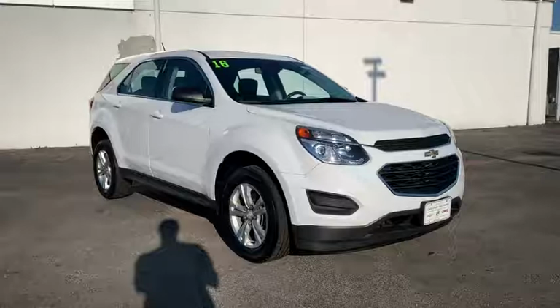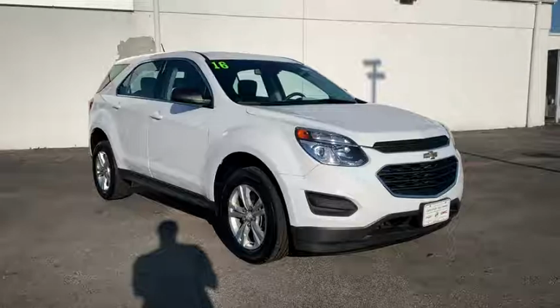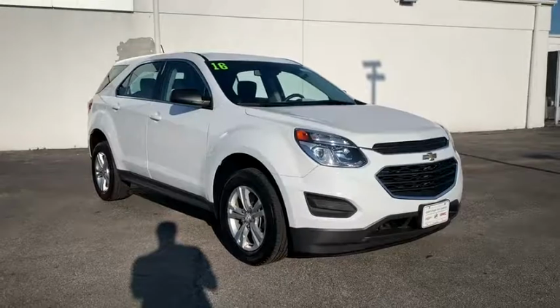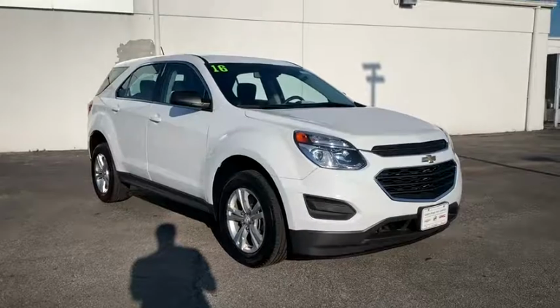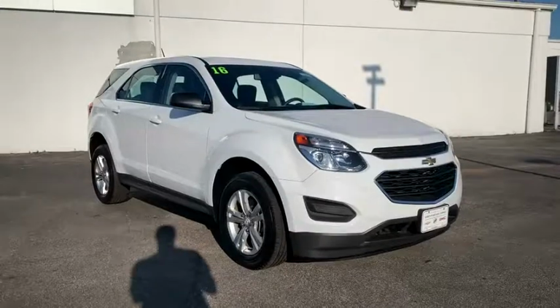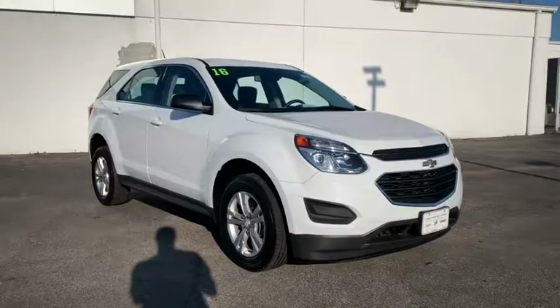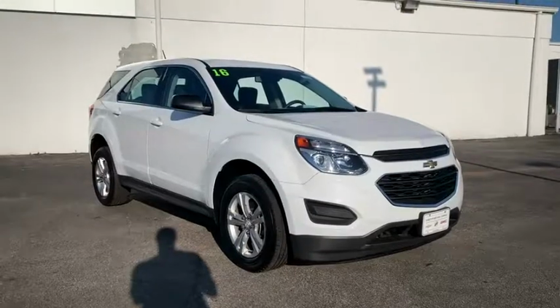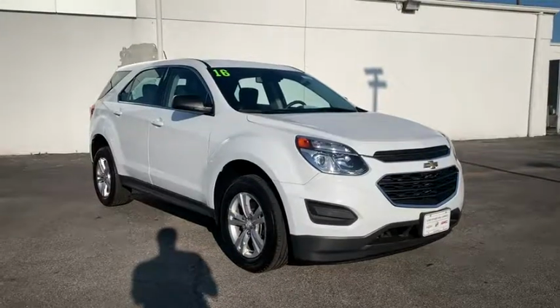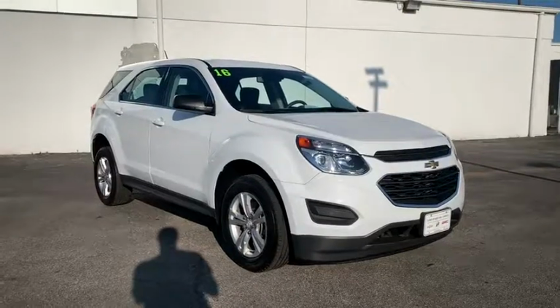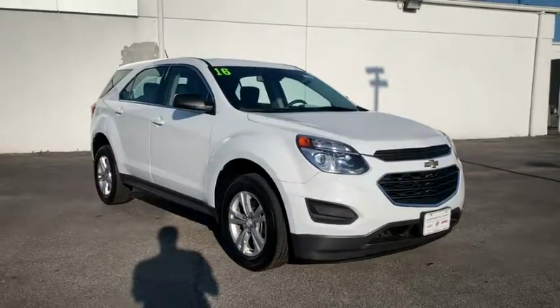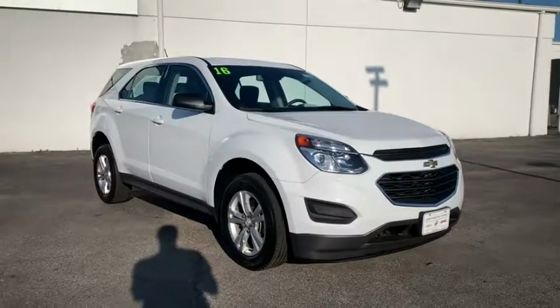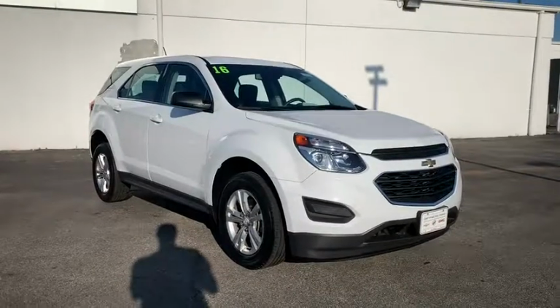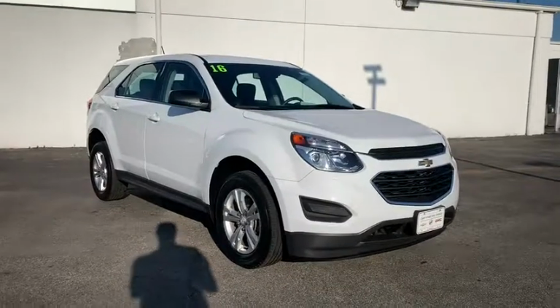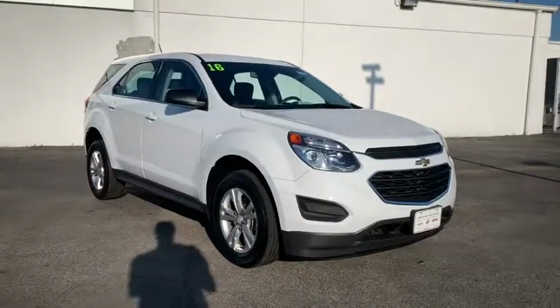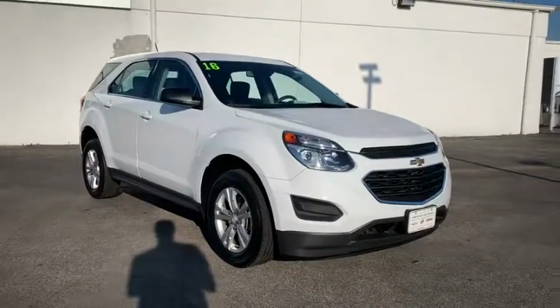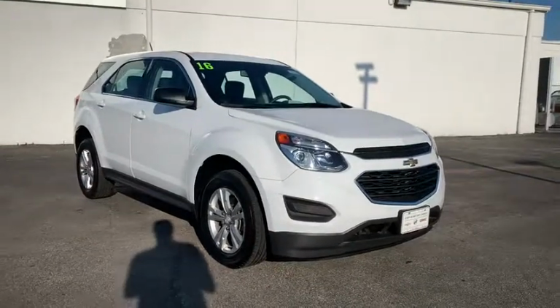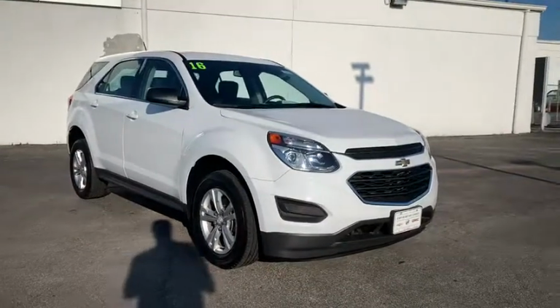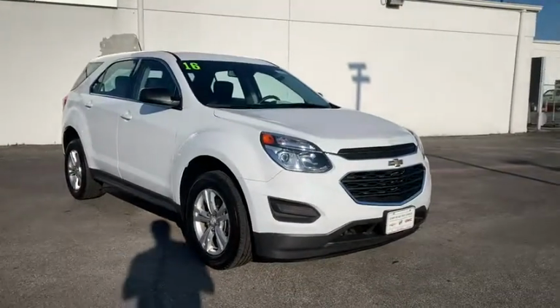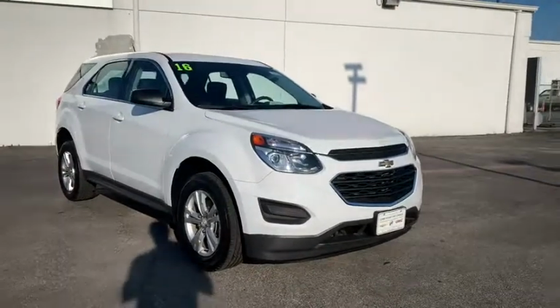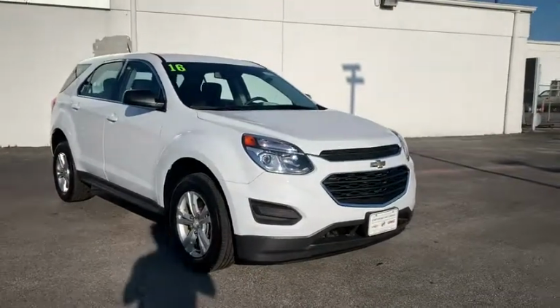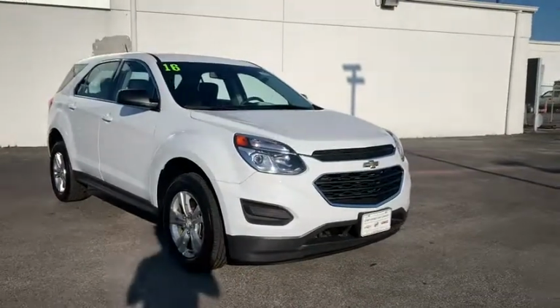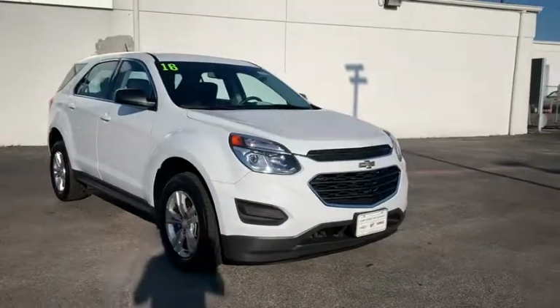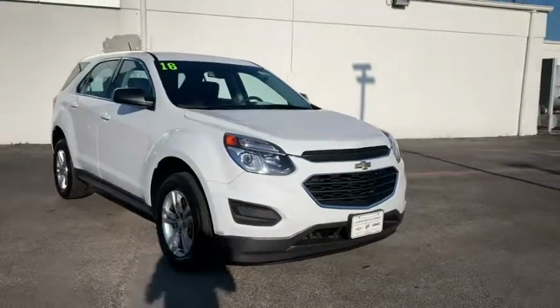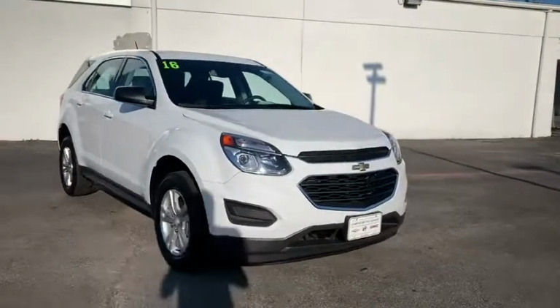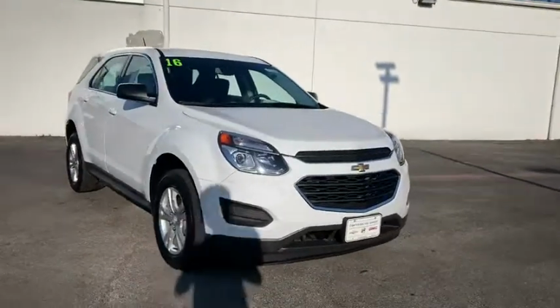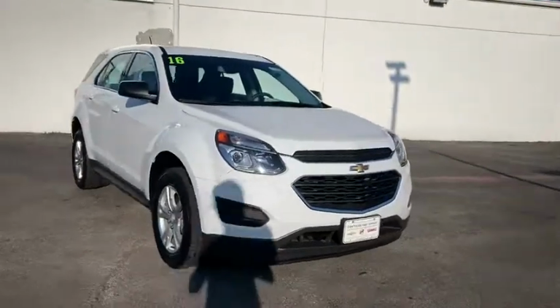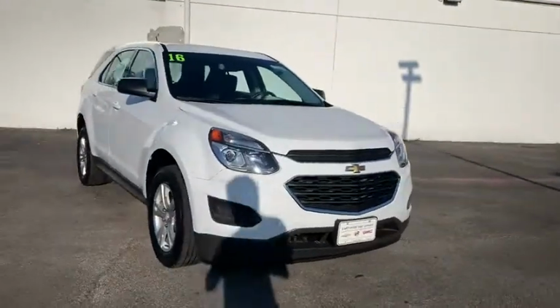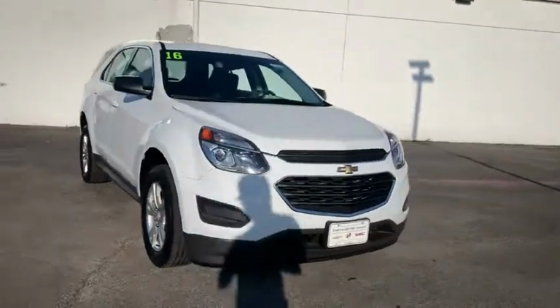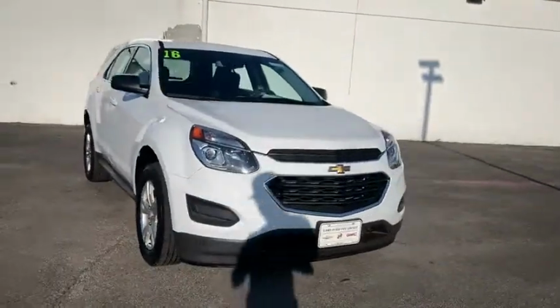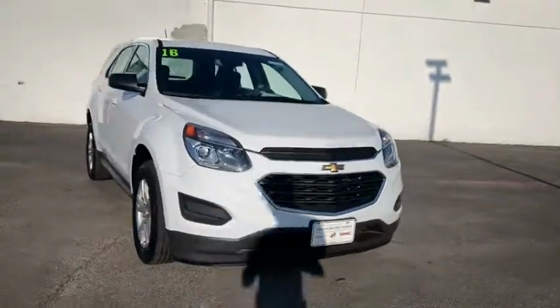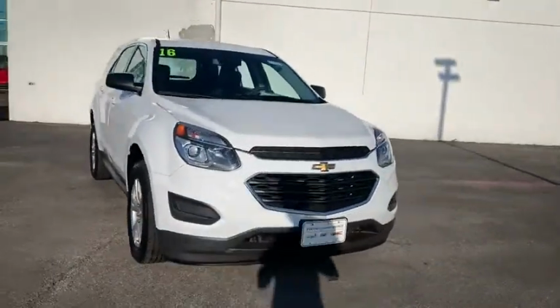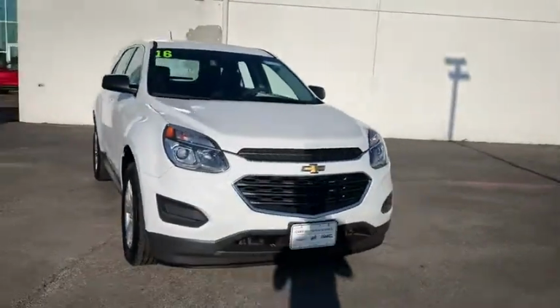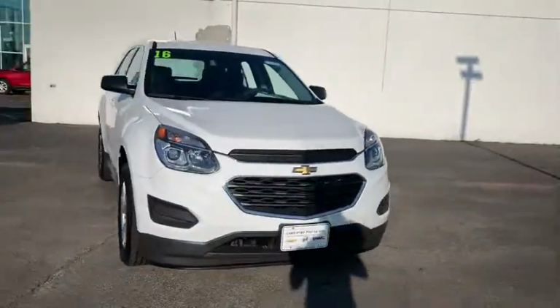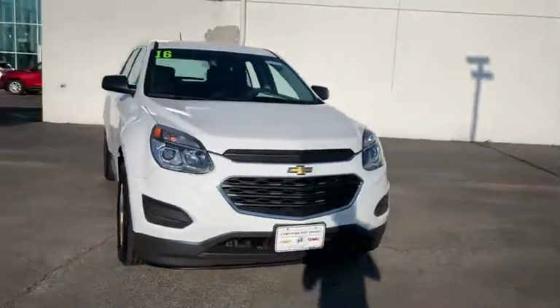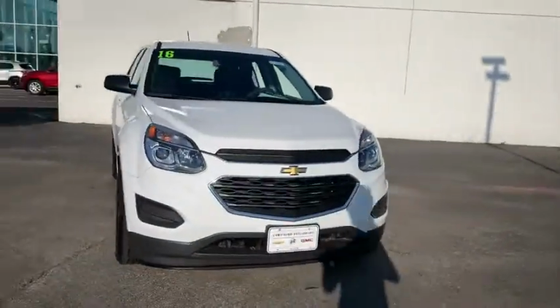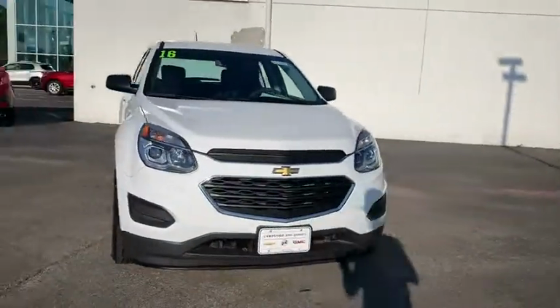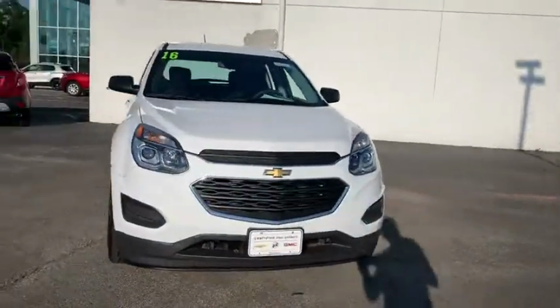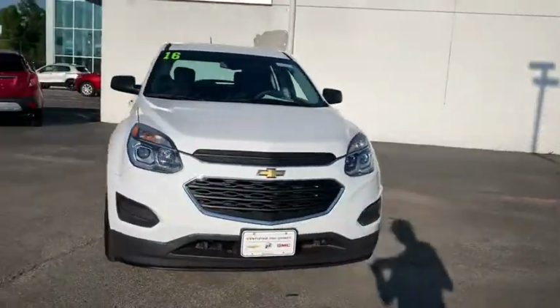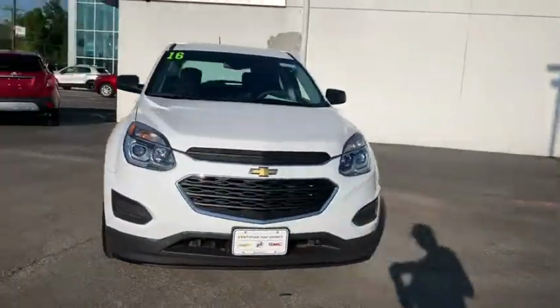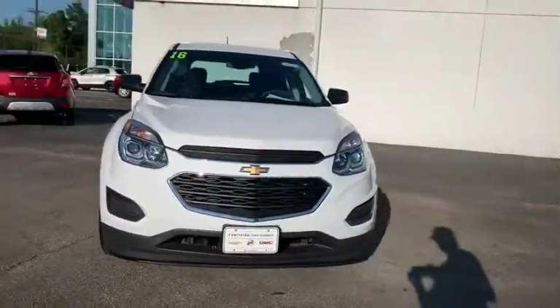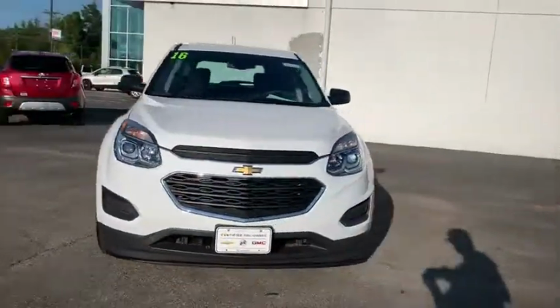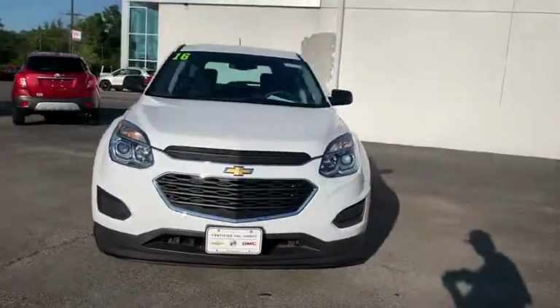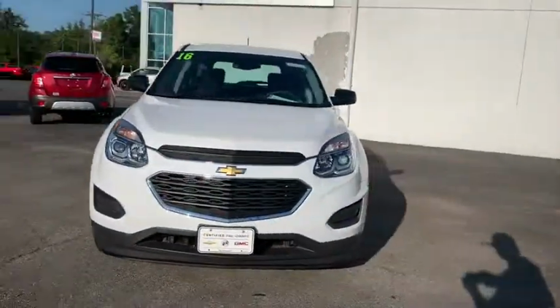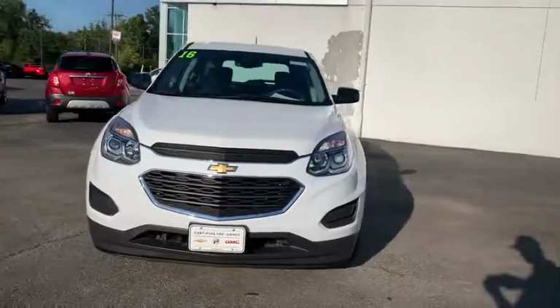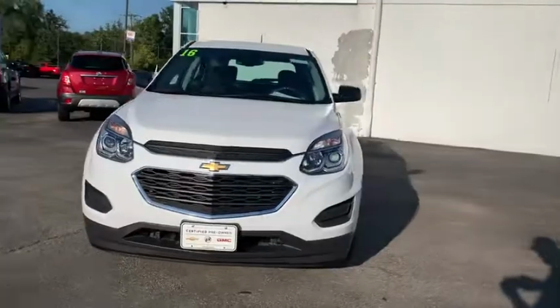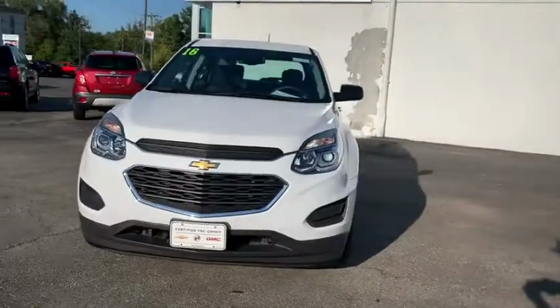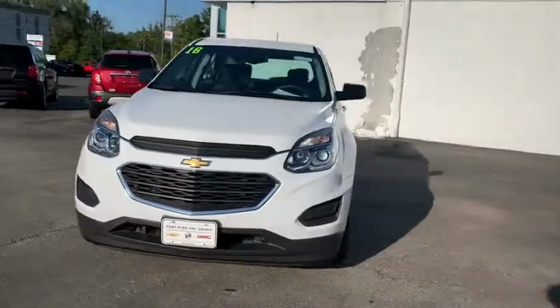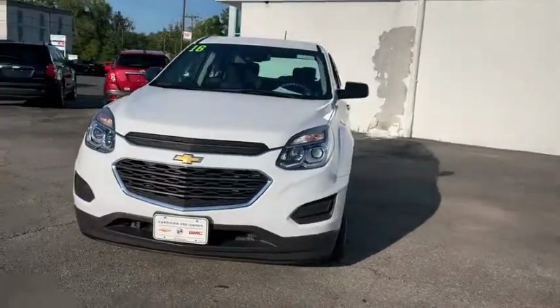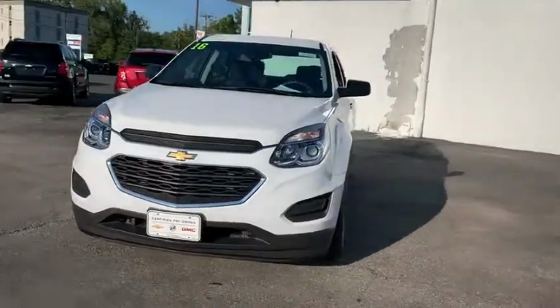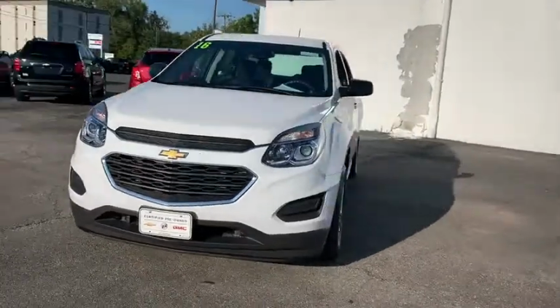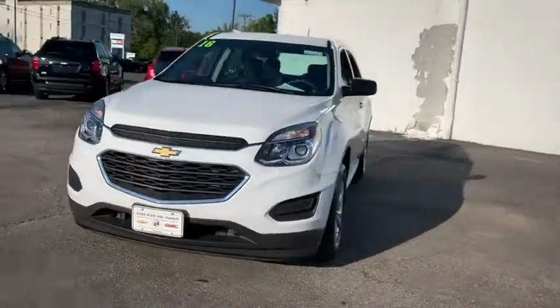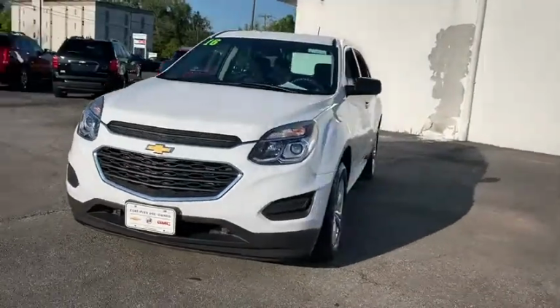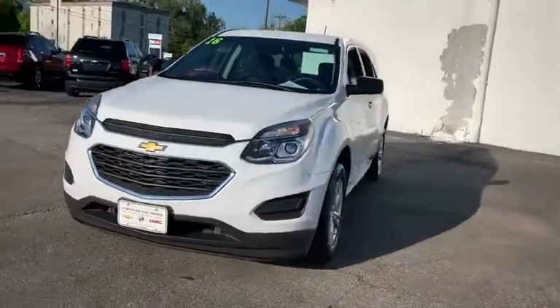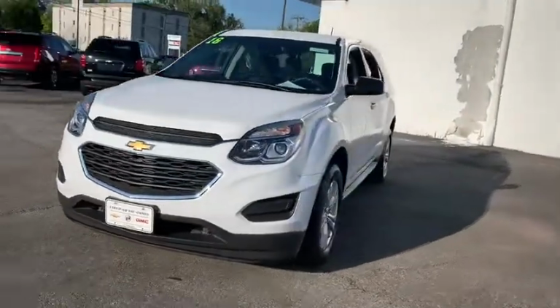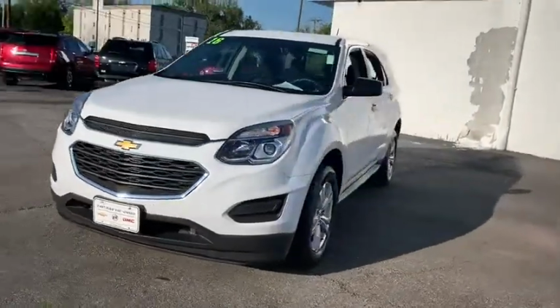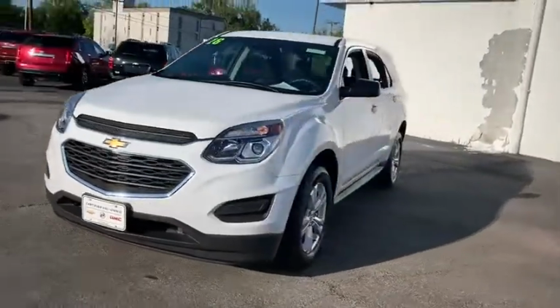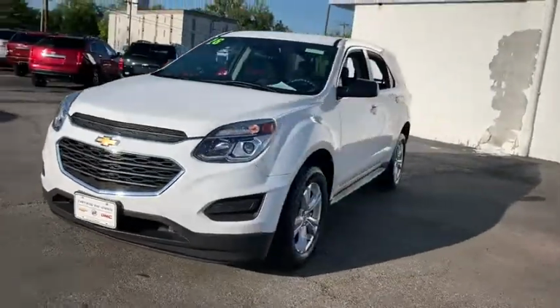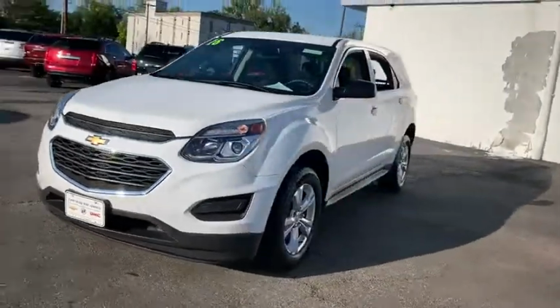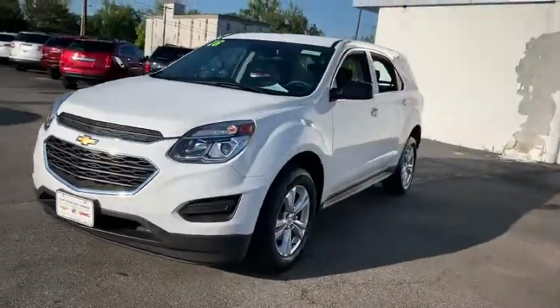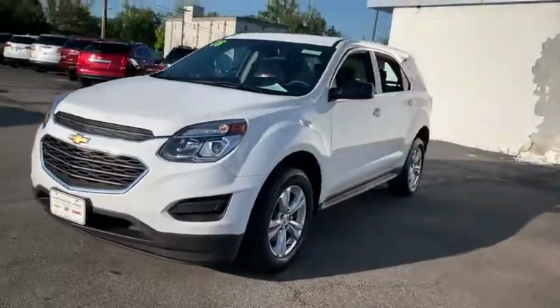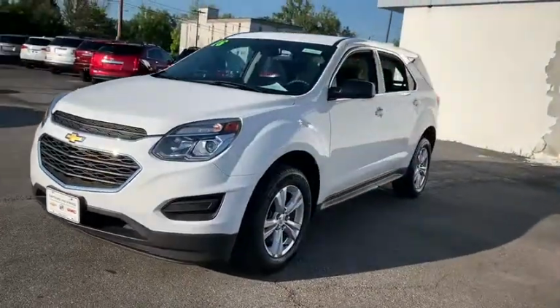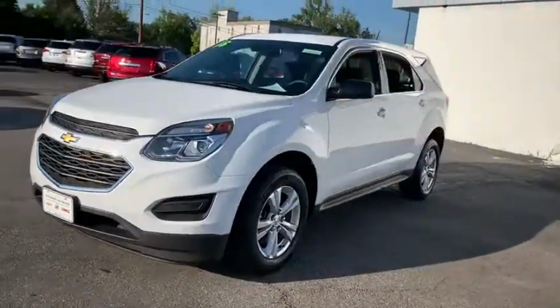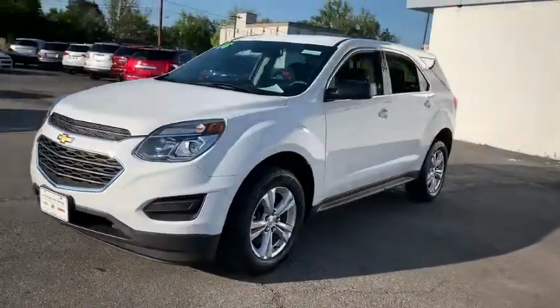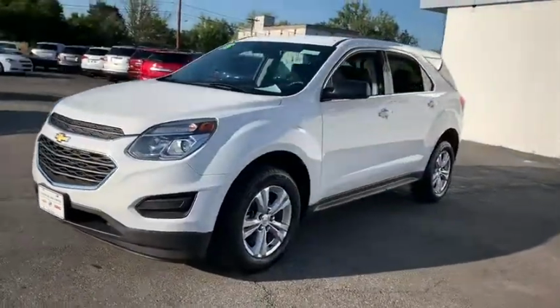Take a ride in the 2016 Chevrolet Equinox. Fuel efficiency, safety, and value equals the Chevy Equinox.